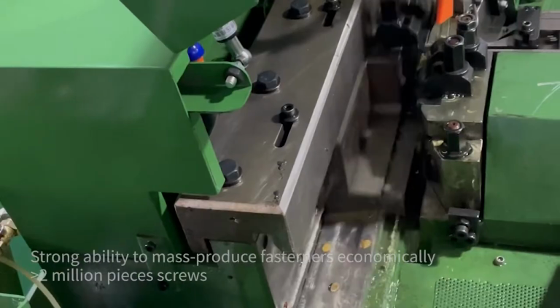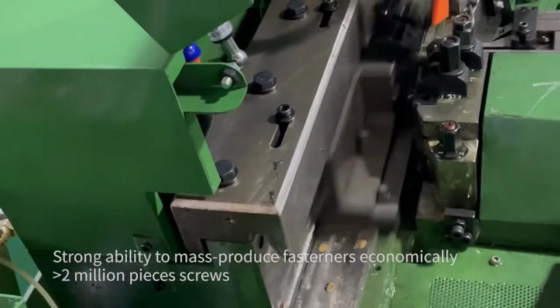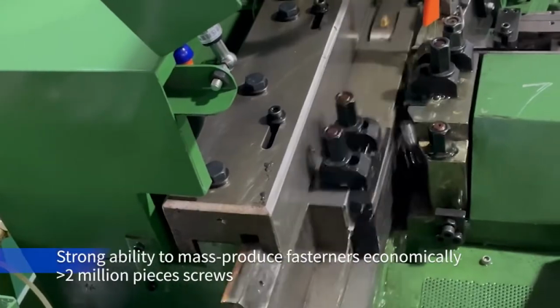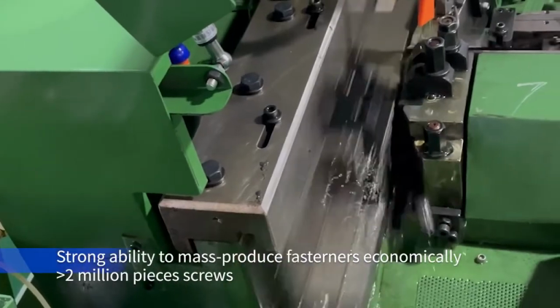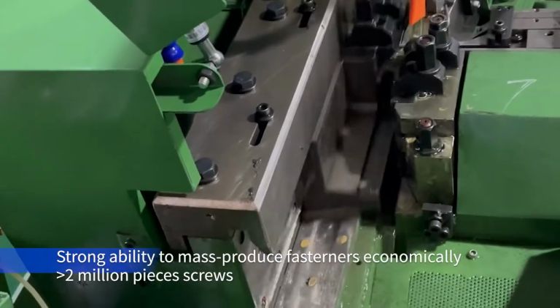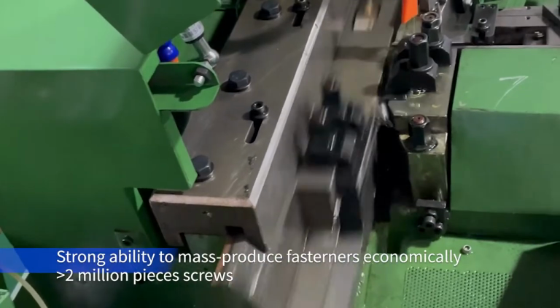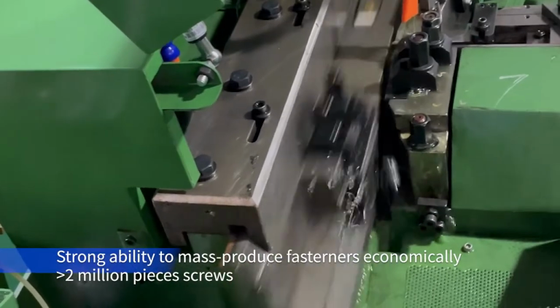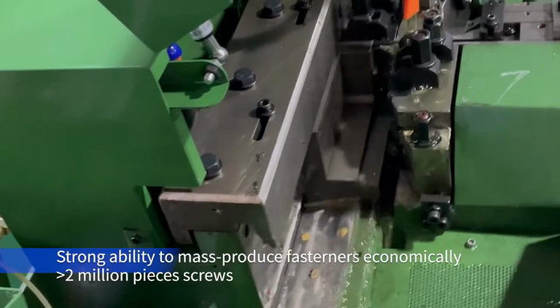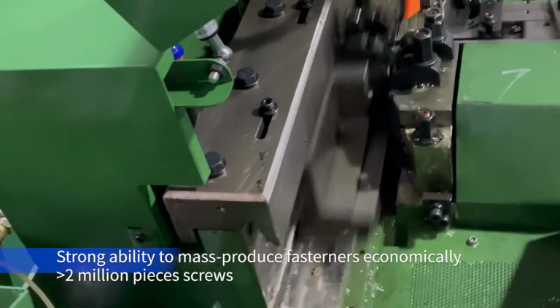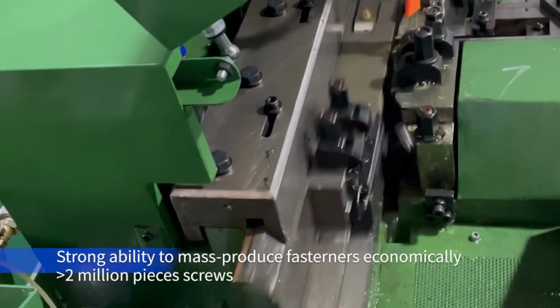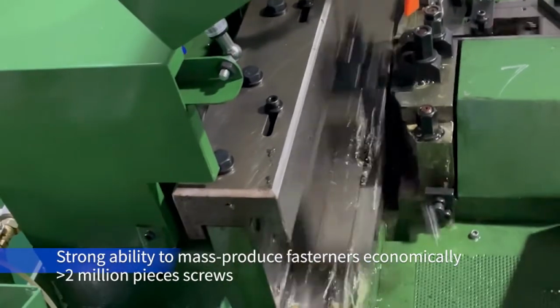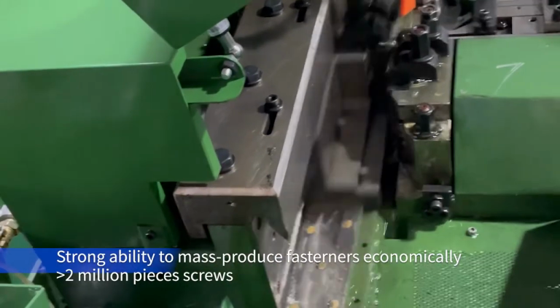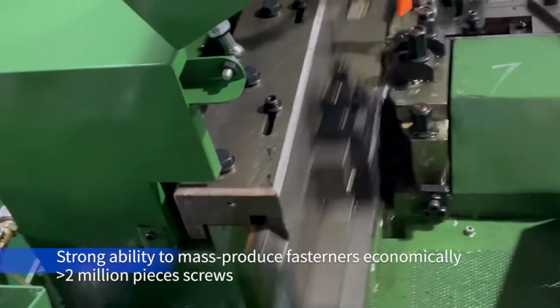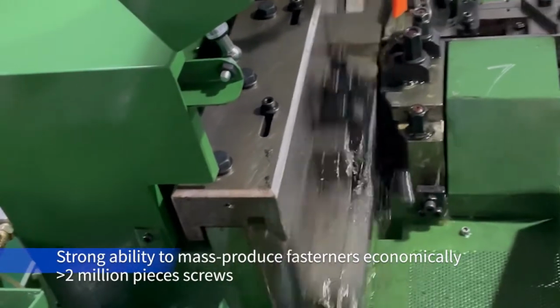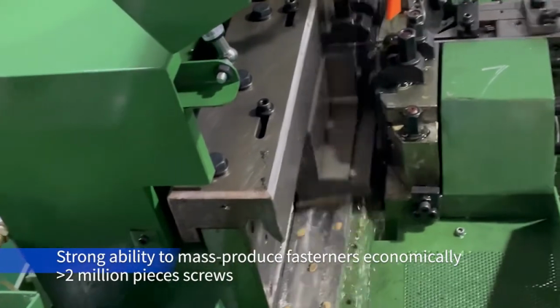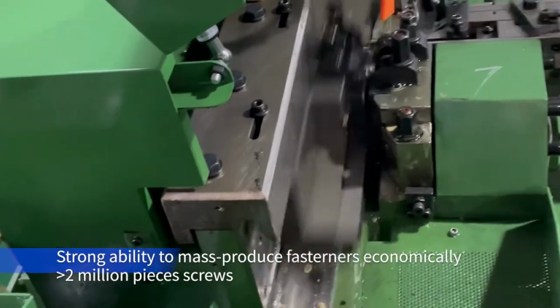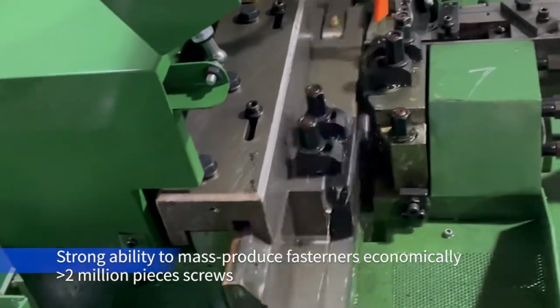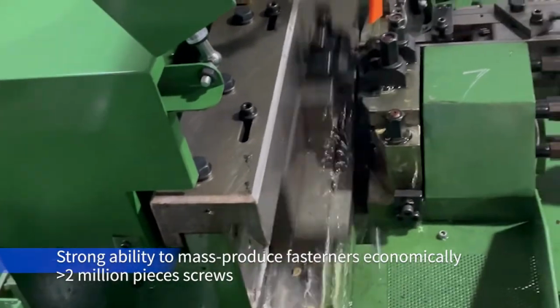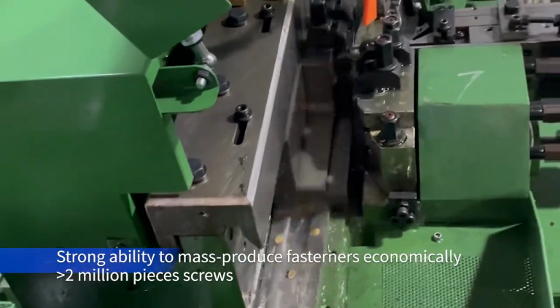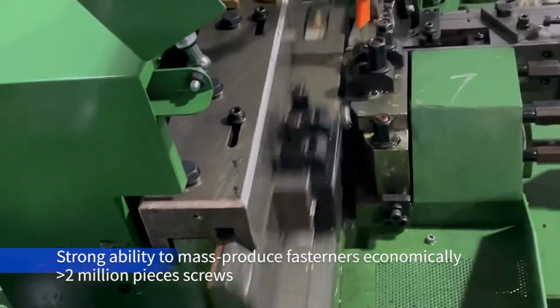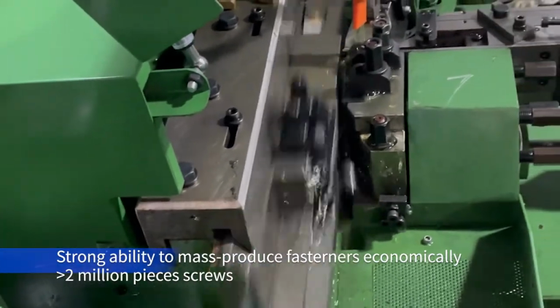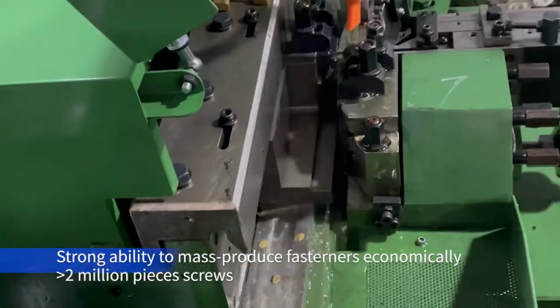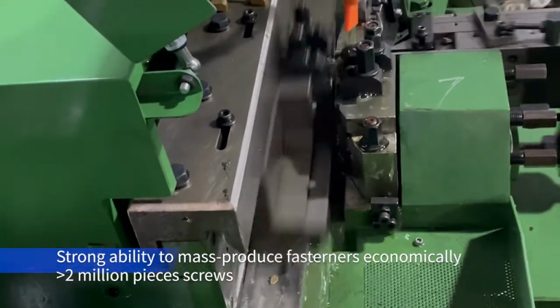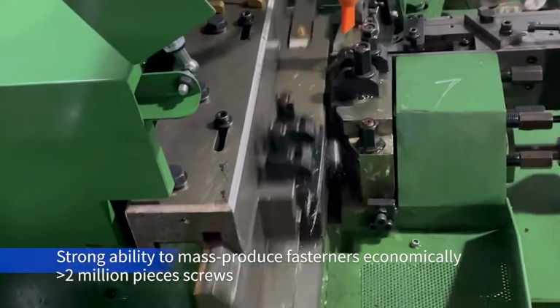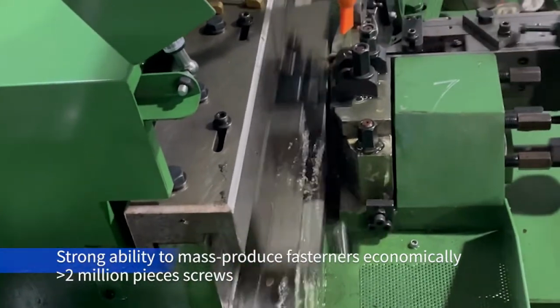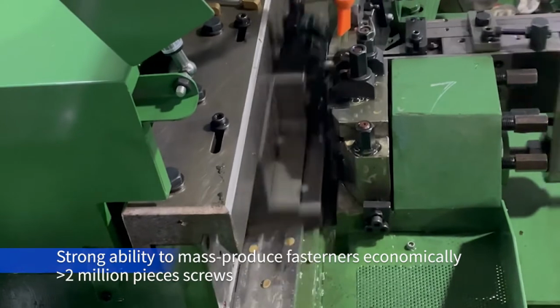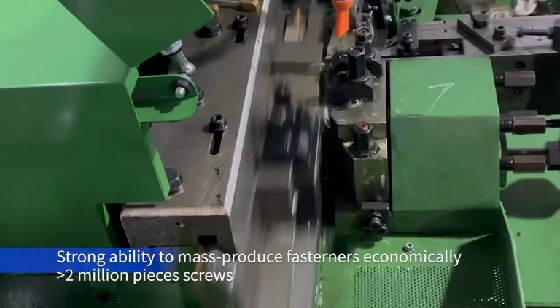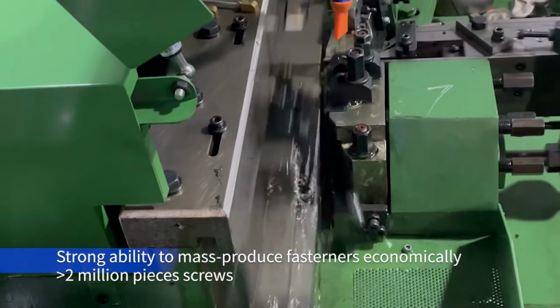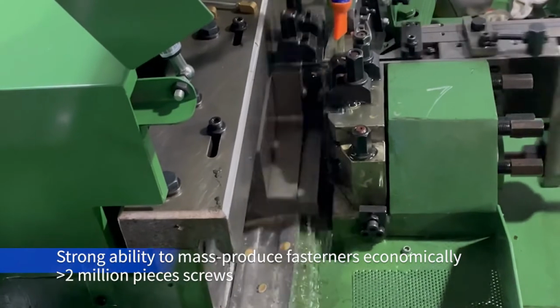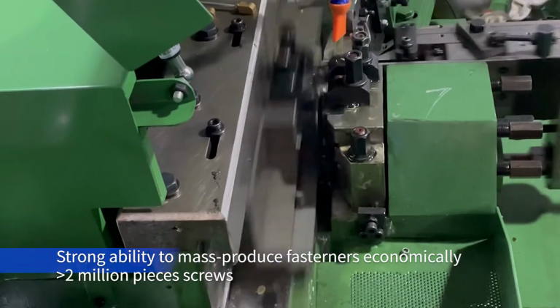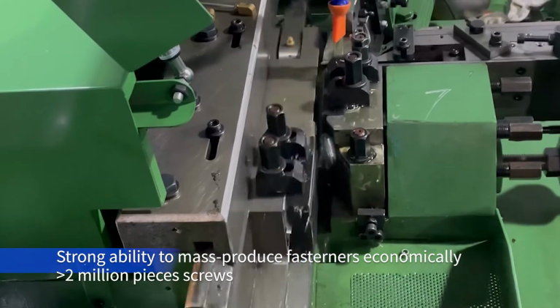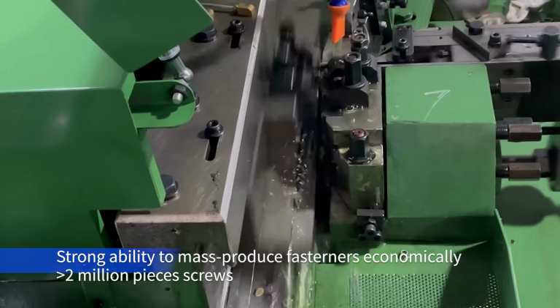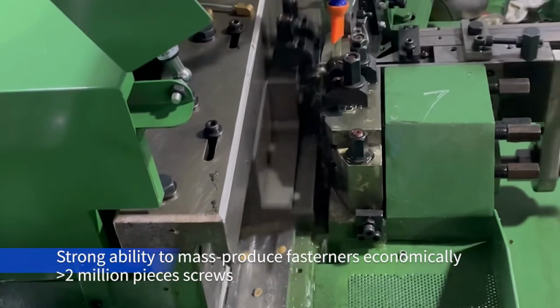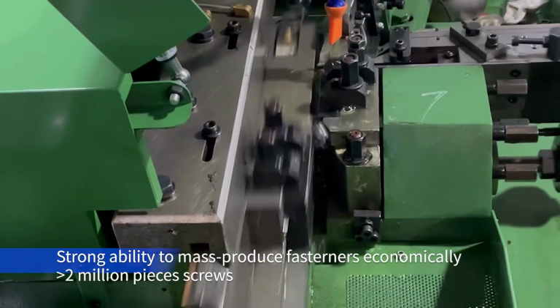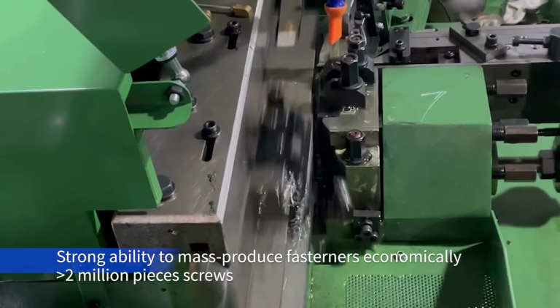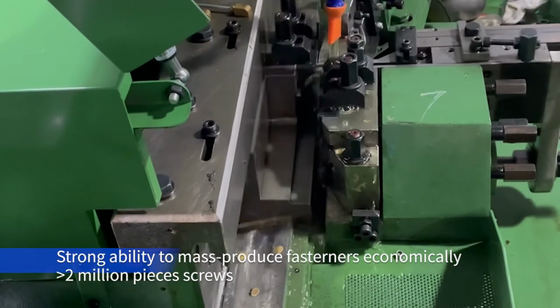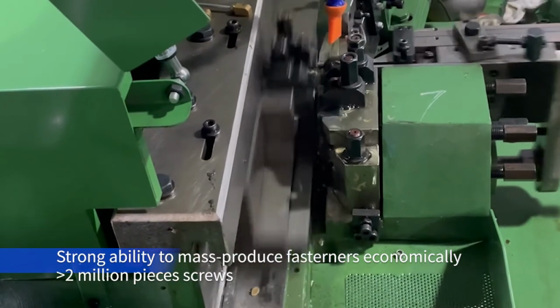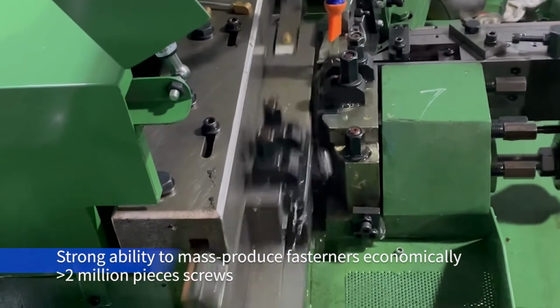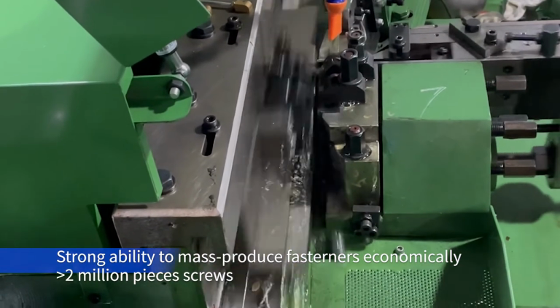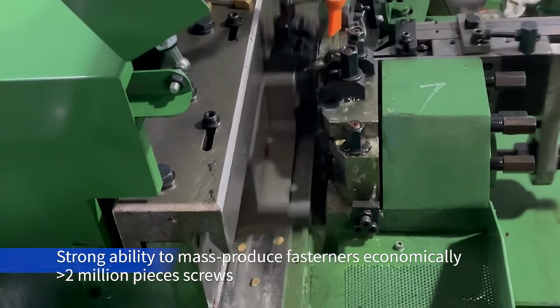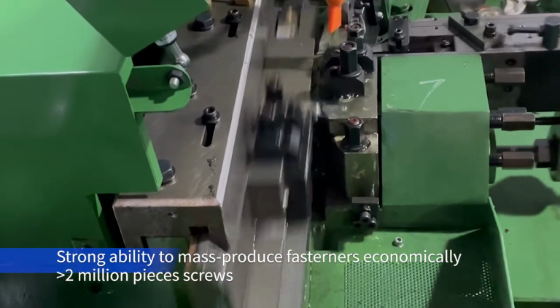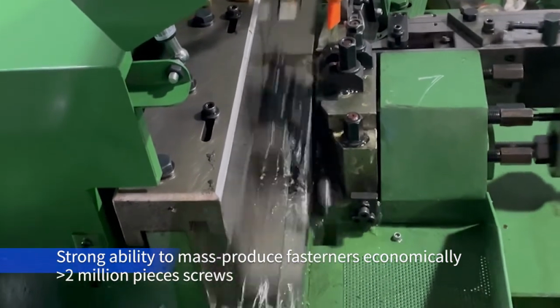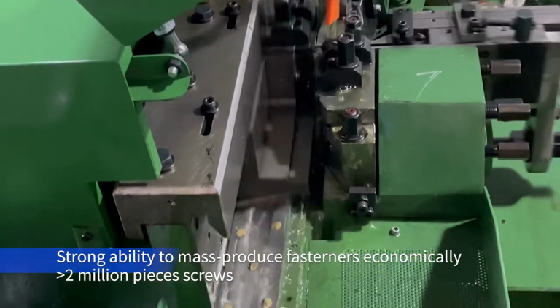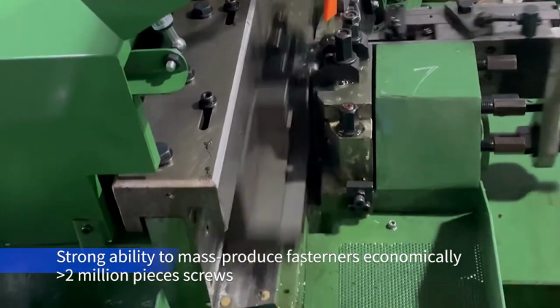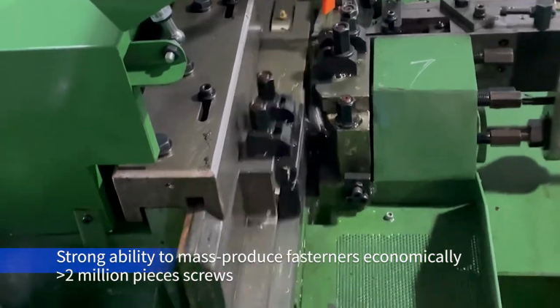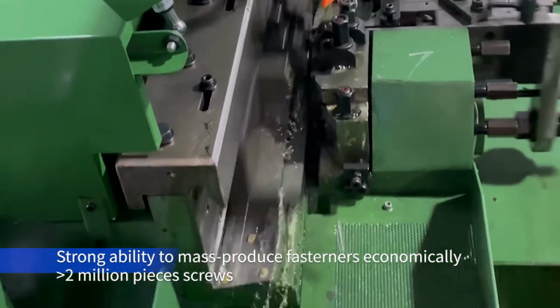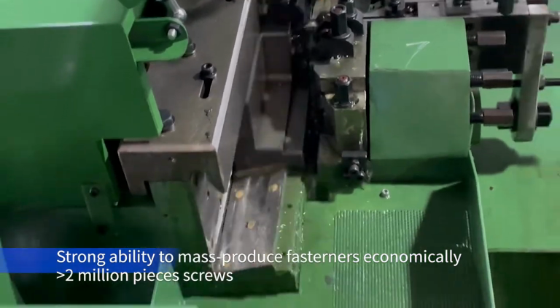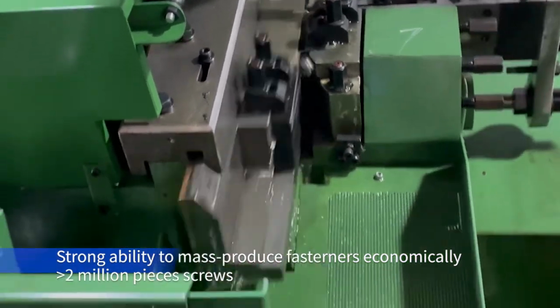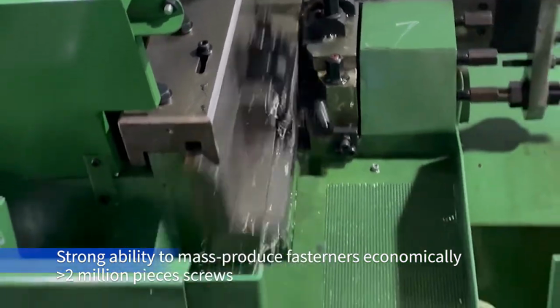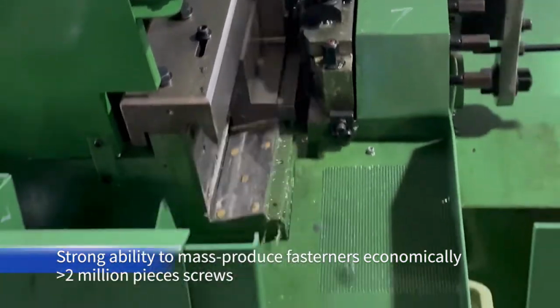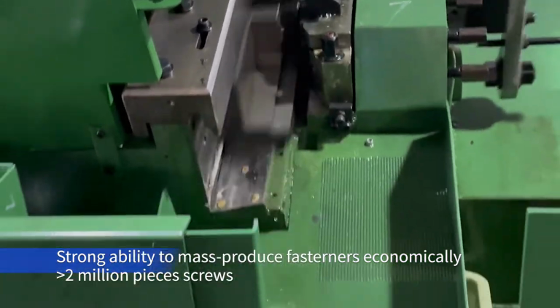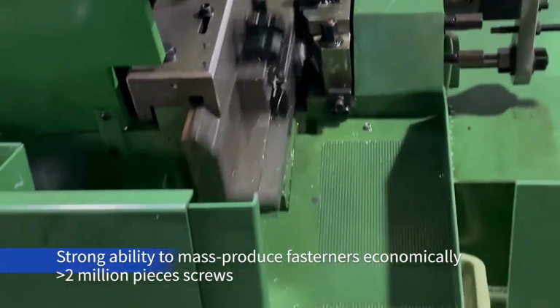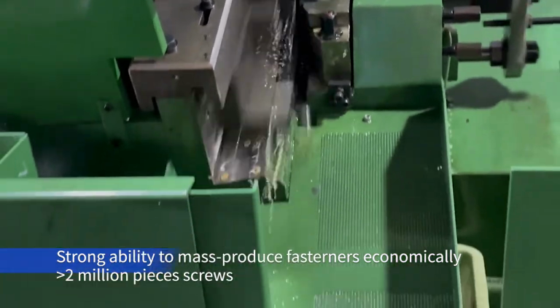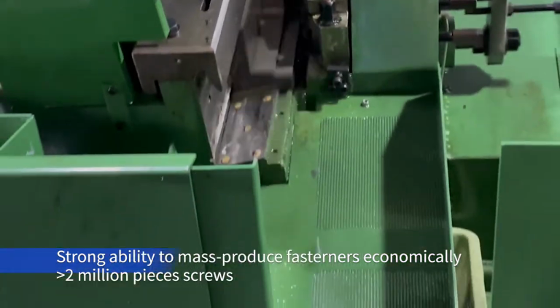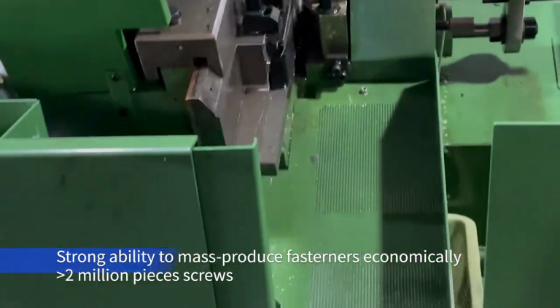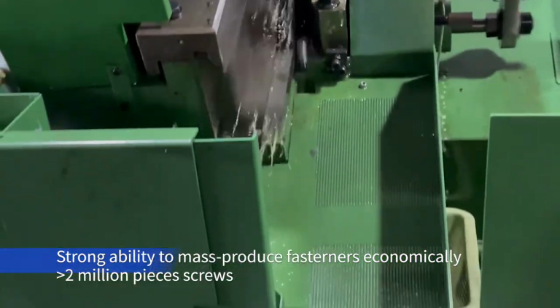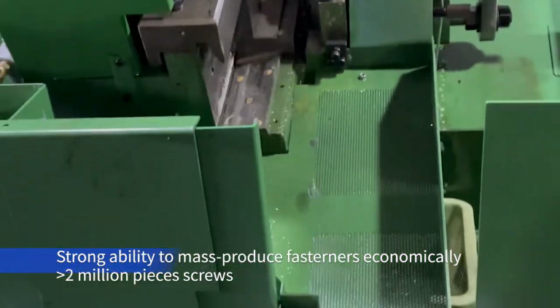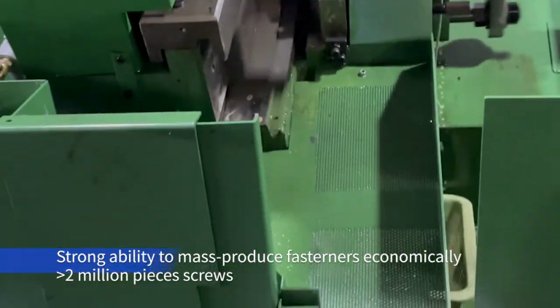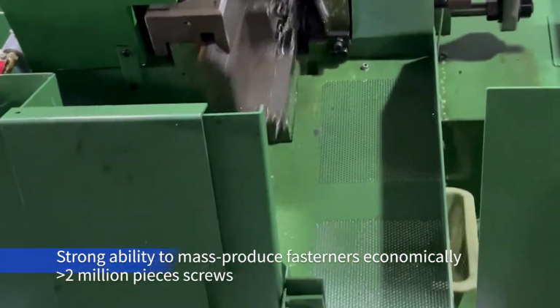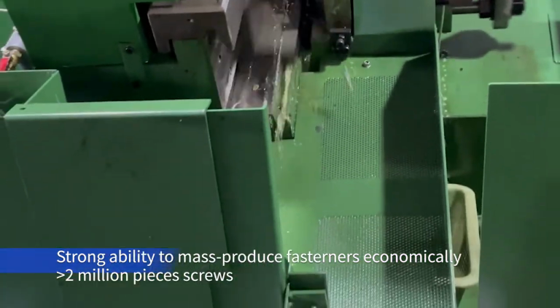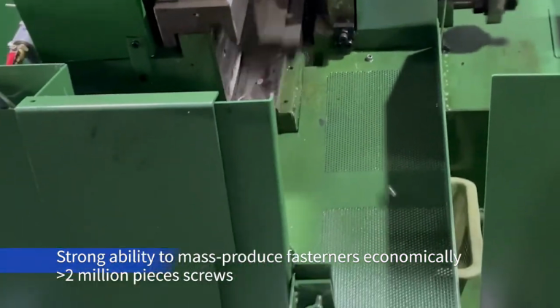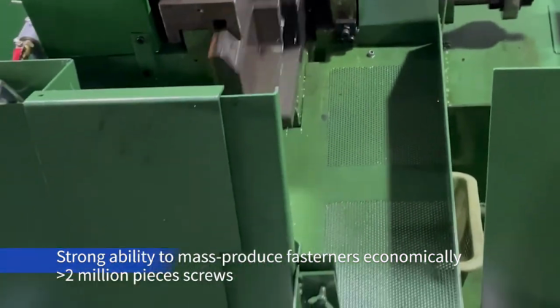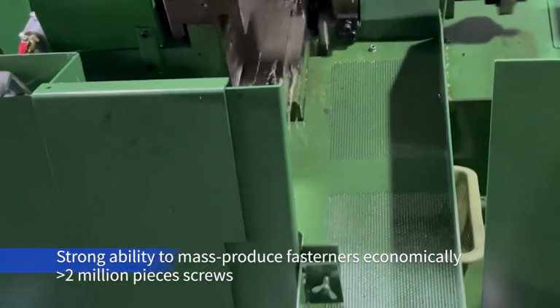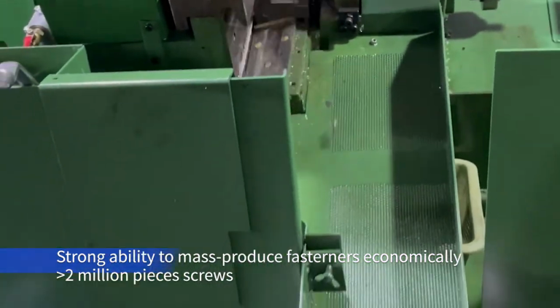Under normal operating conditions, the average service life of one set of flat dies exceeds two million pieces.